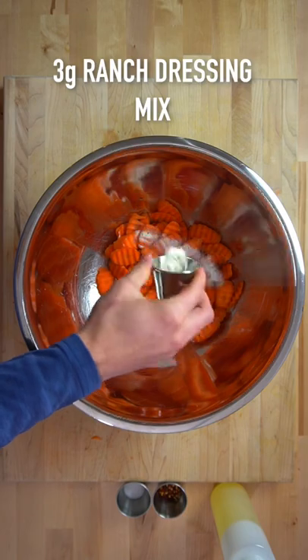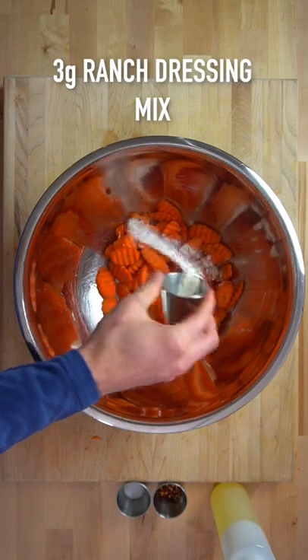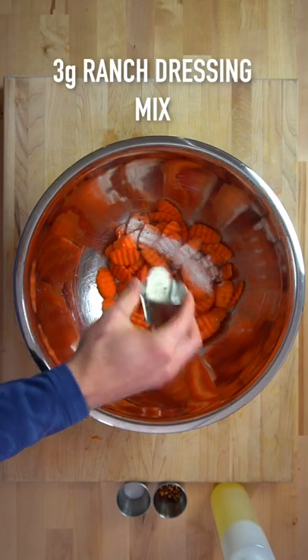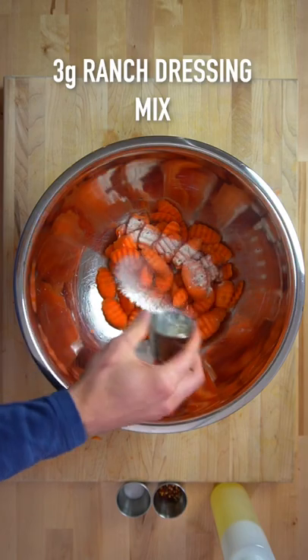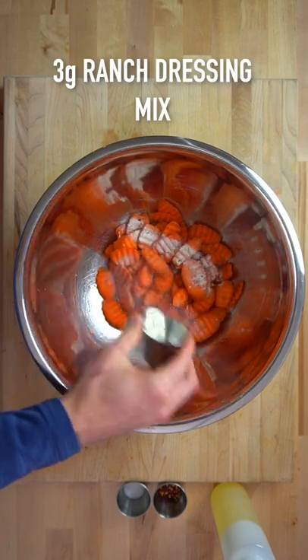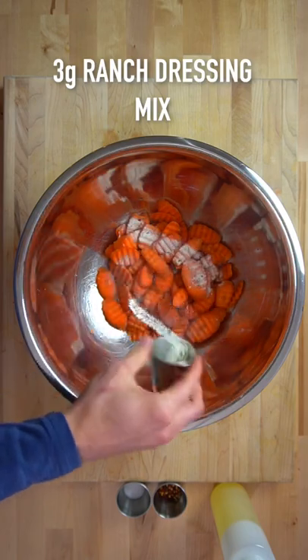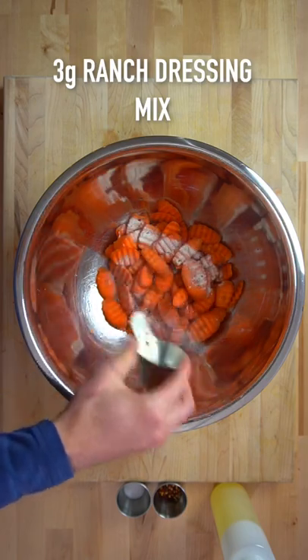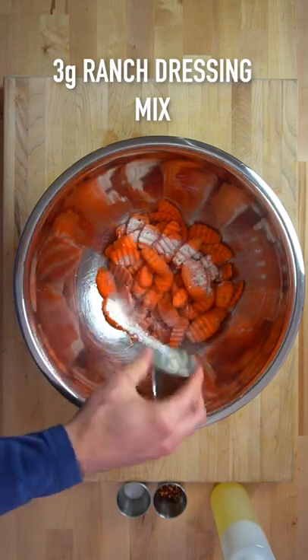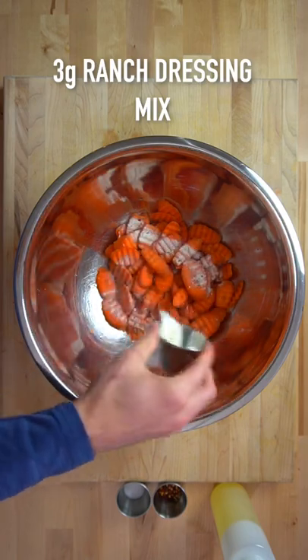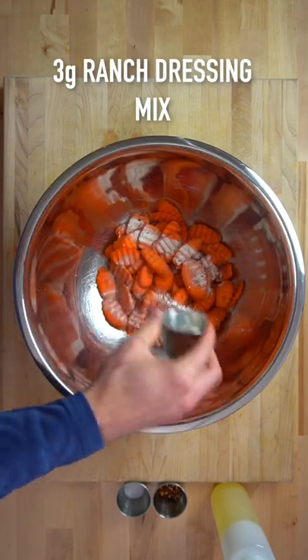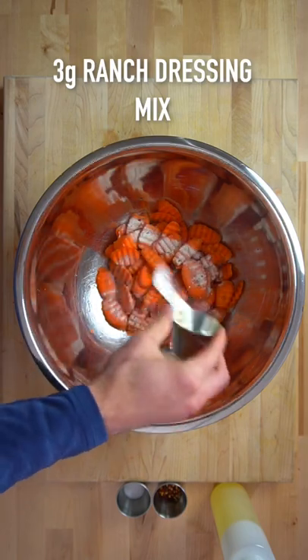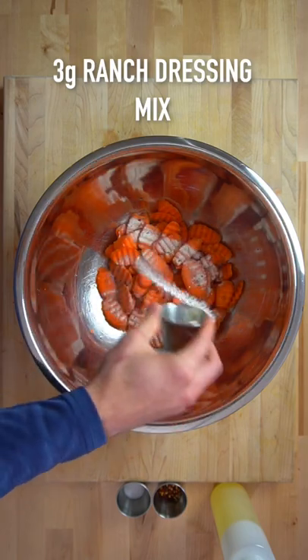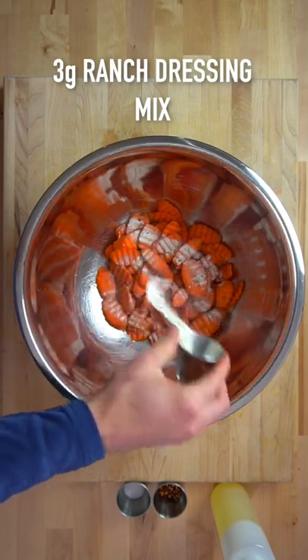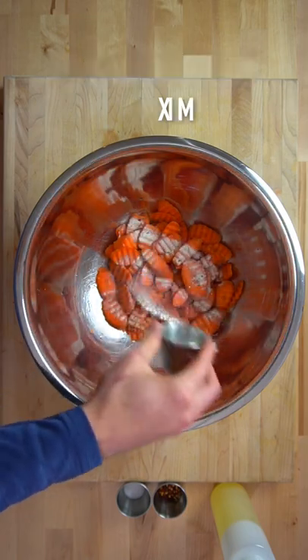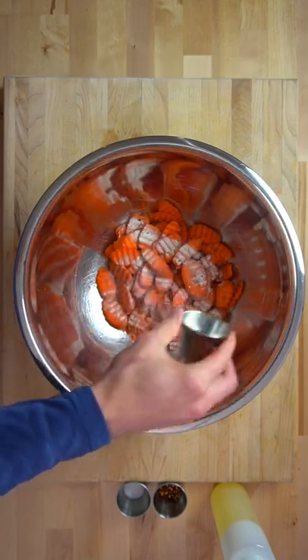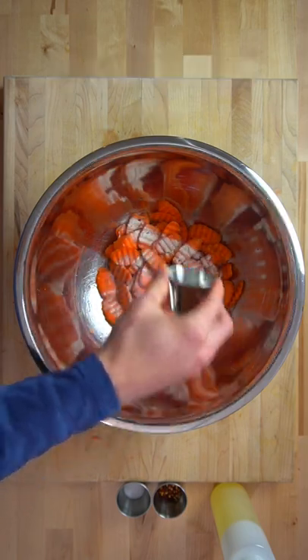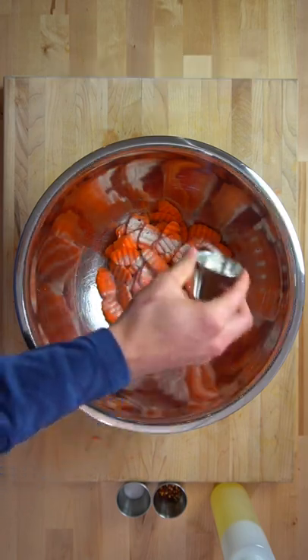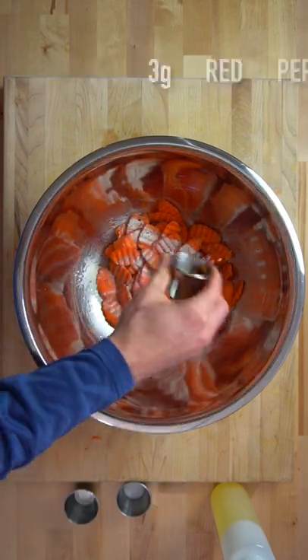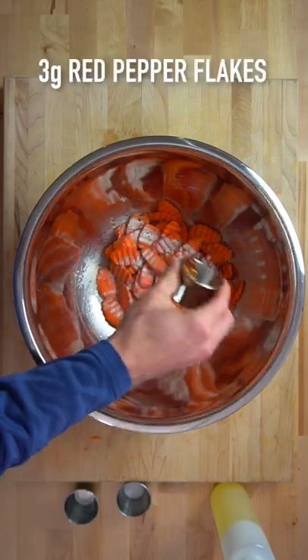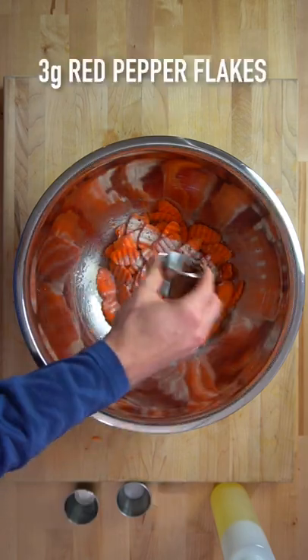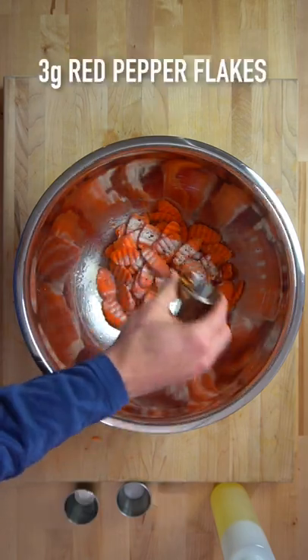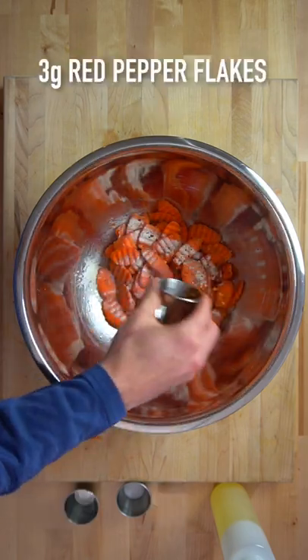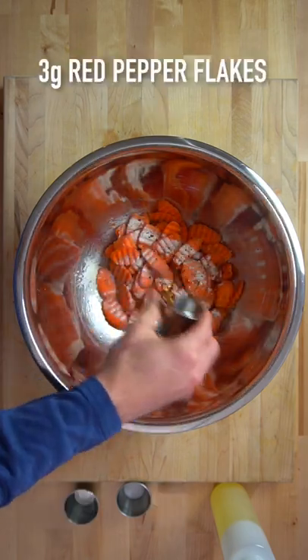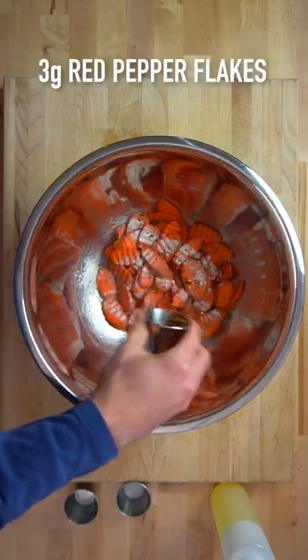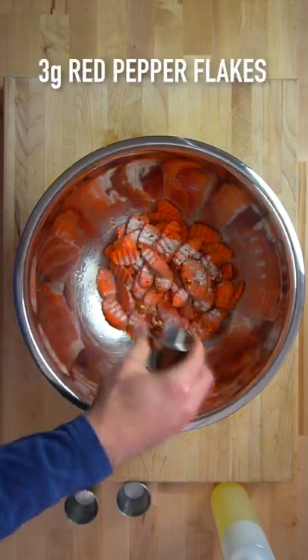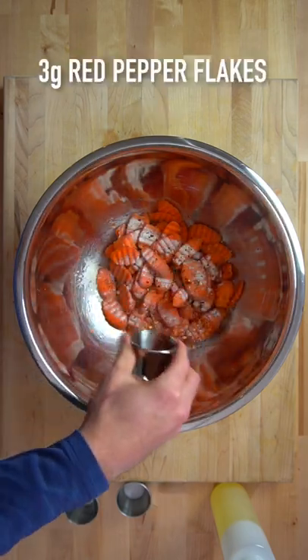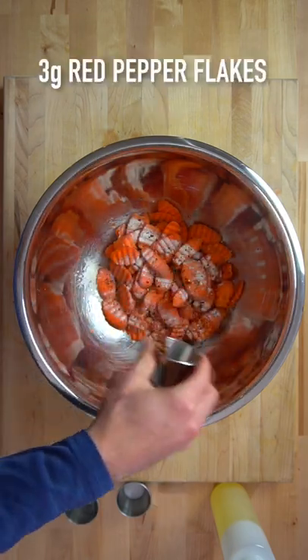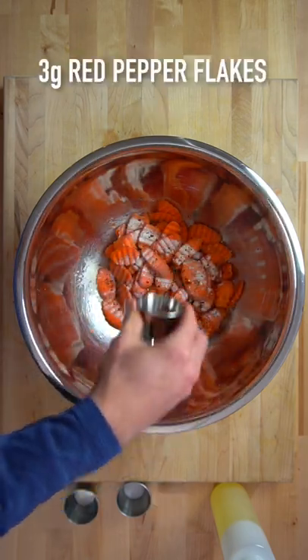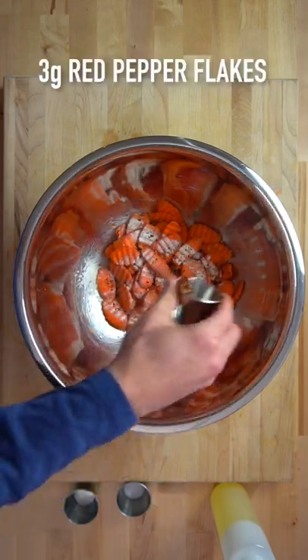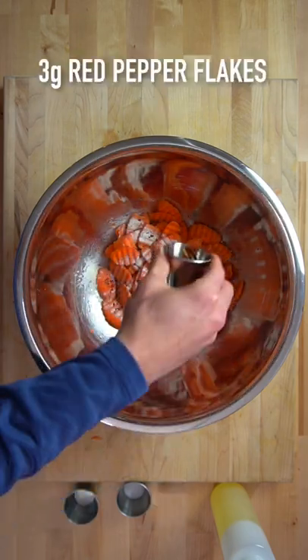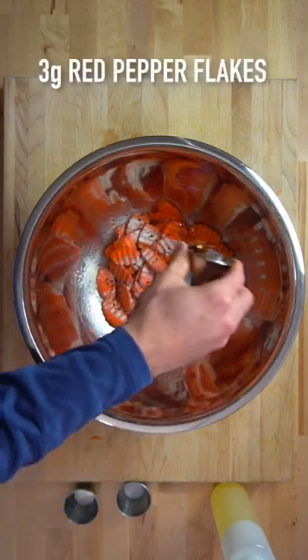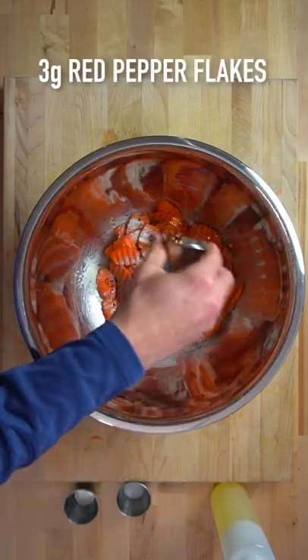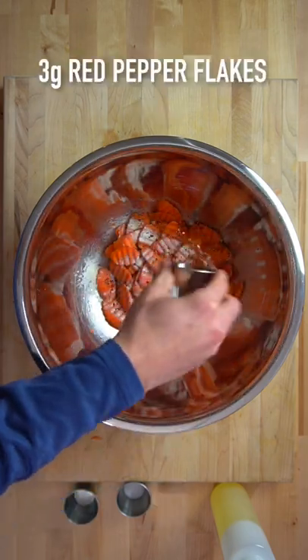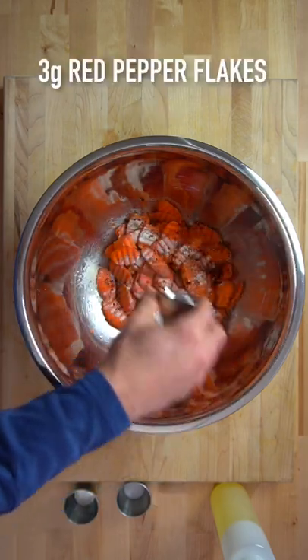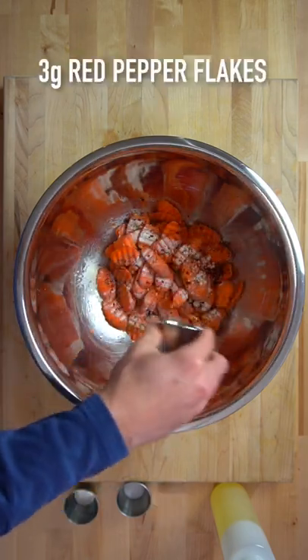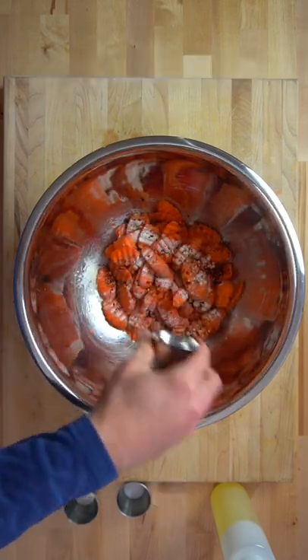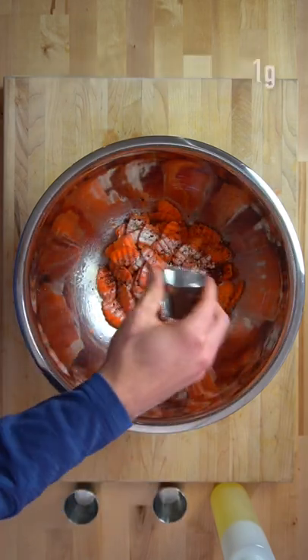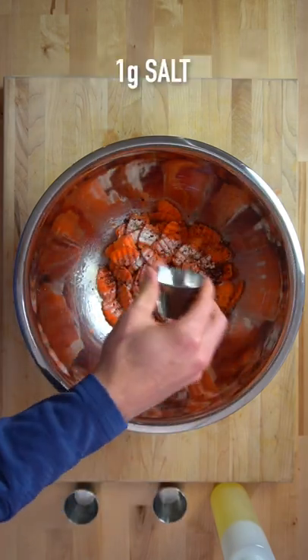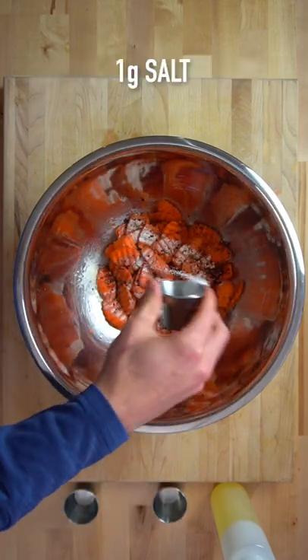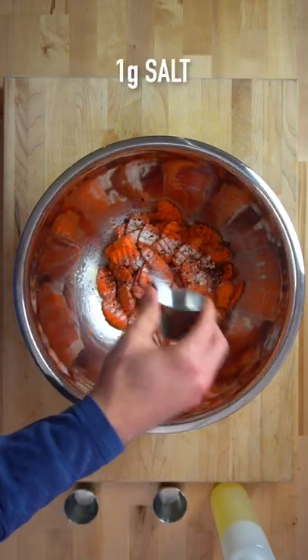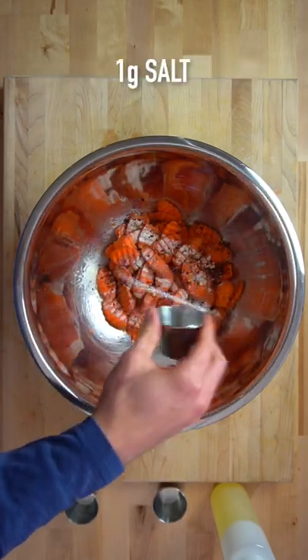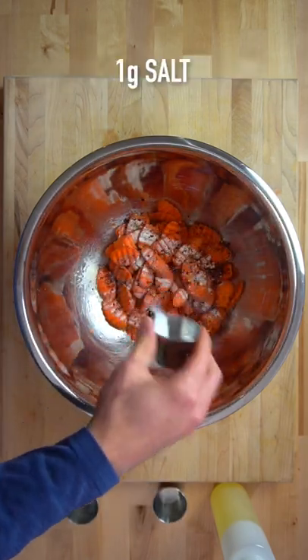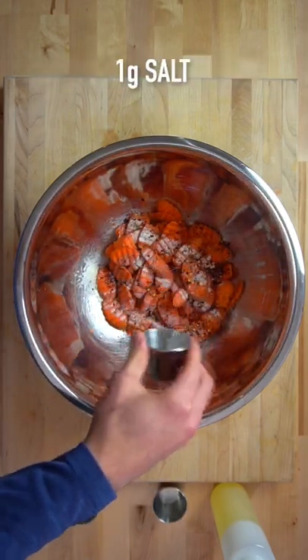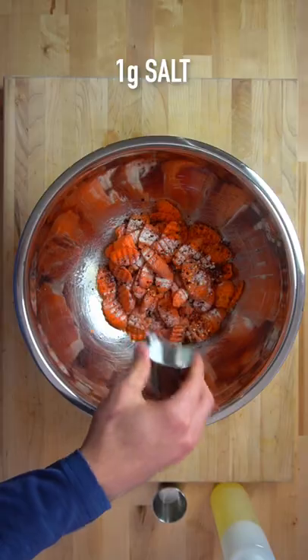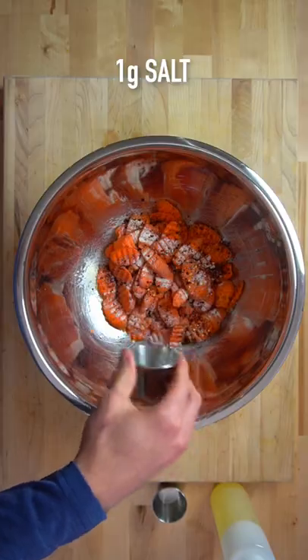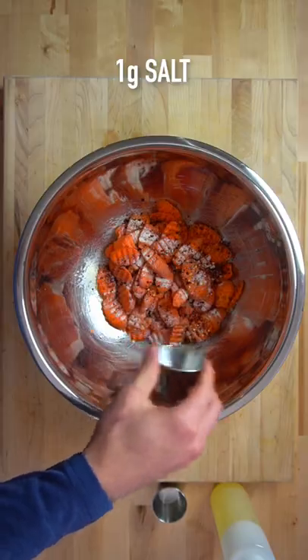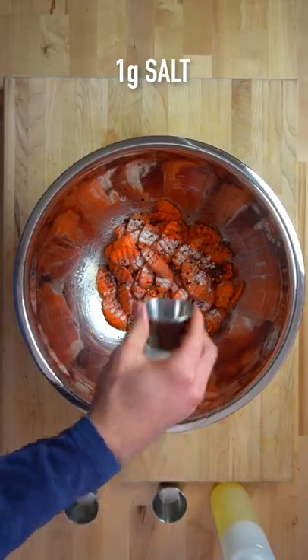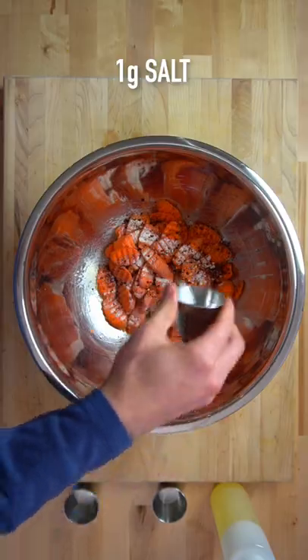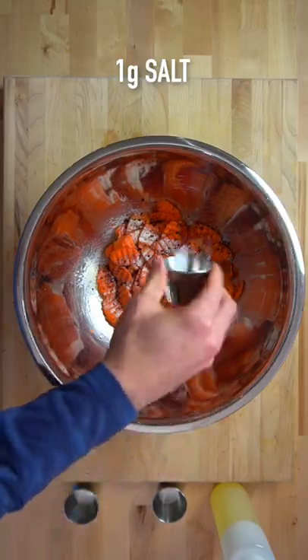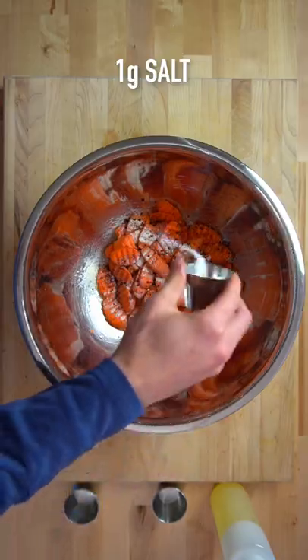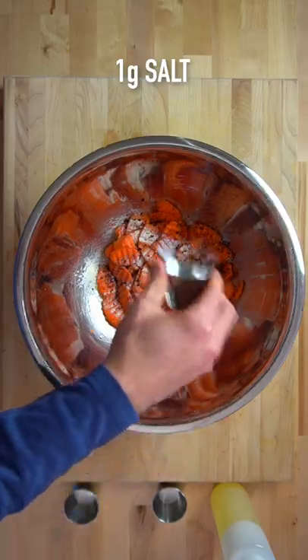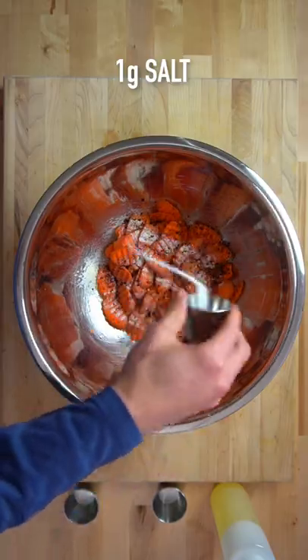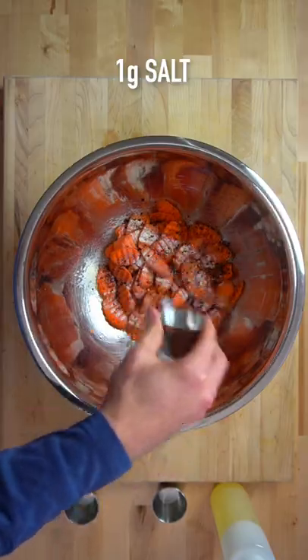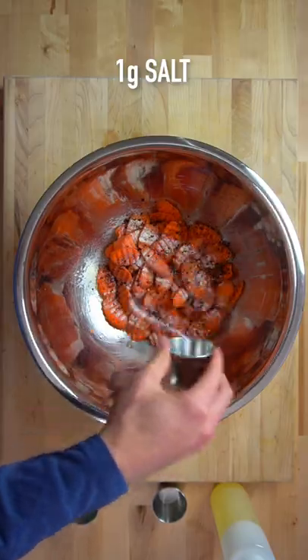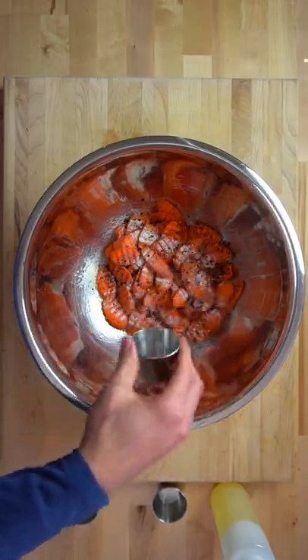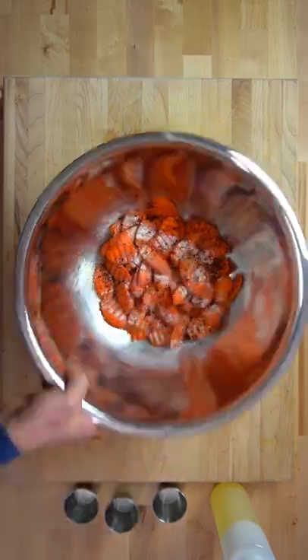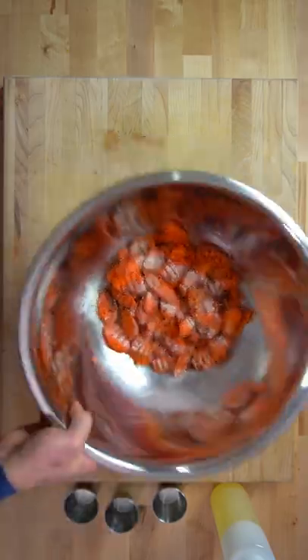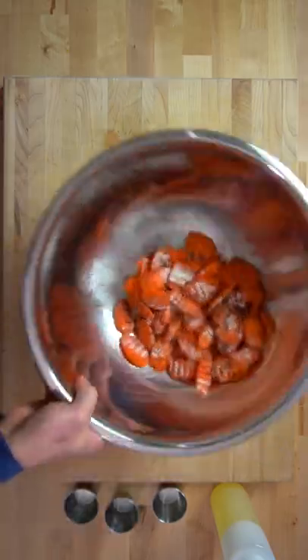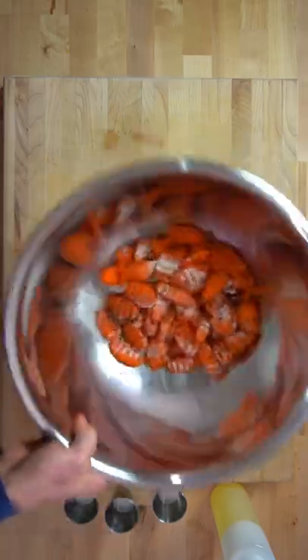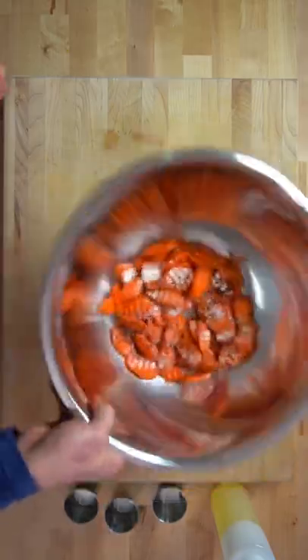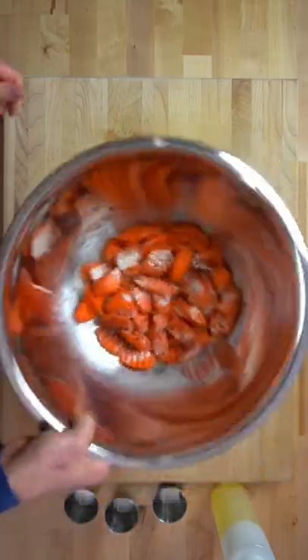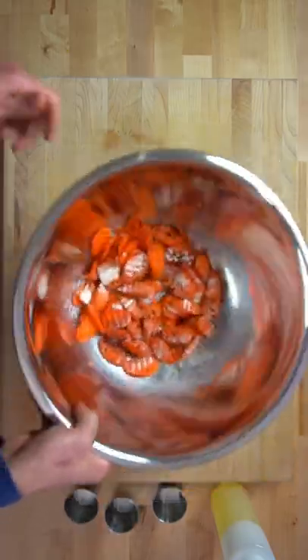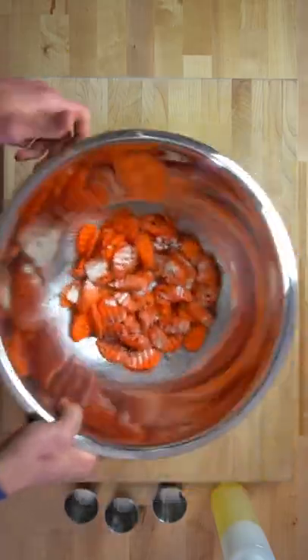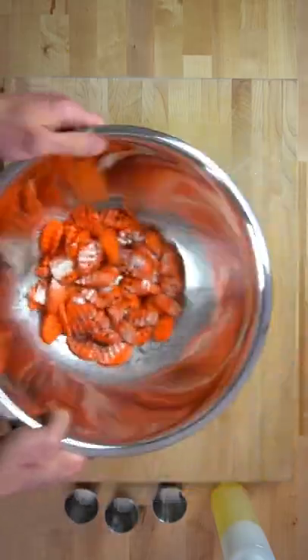Add three grams of ranch dressing mix, three grams of red pepper flakes, and one gram of salt. Toss this around one more time to distribute those seasonings.